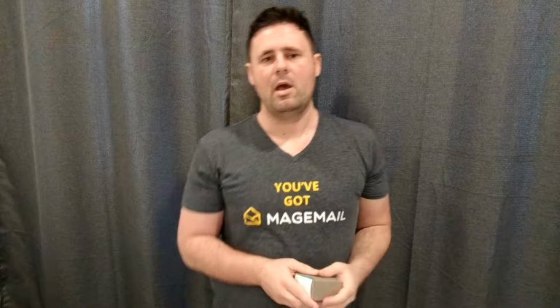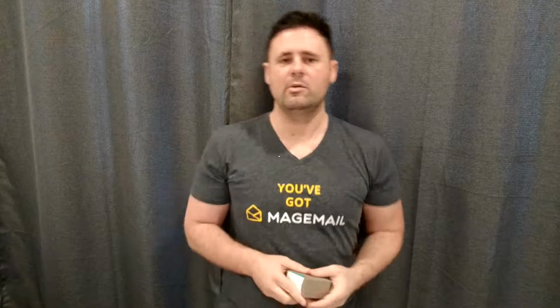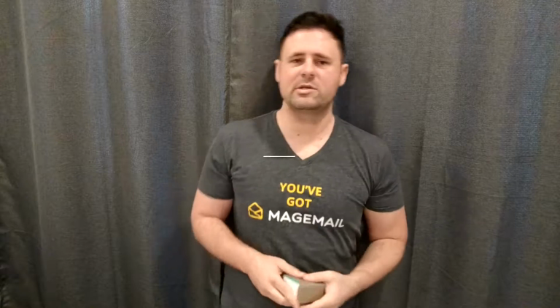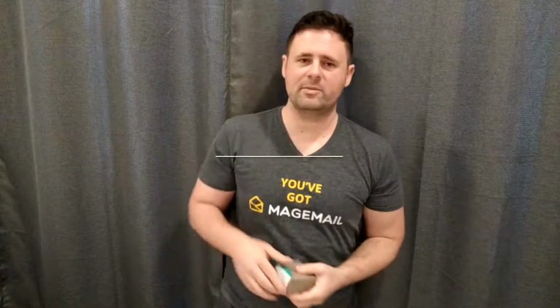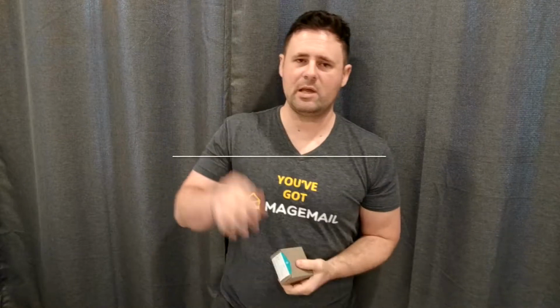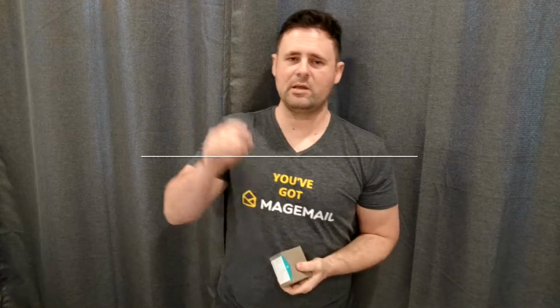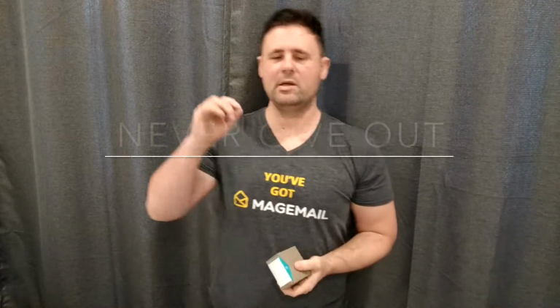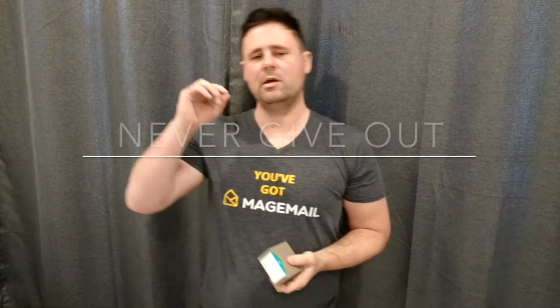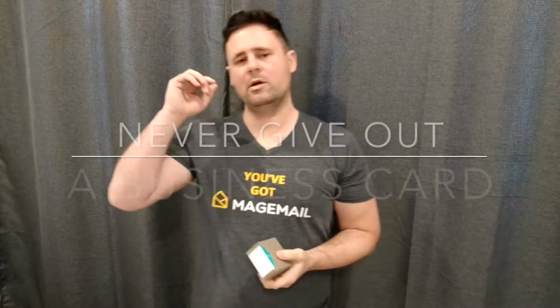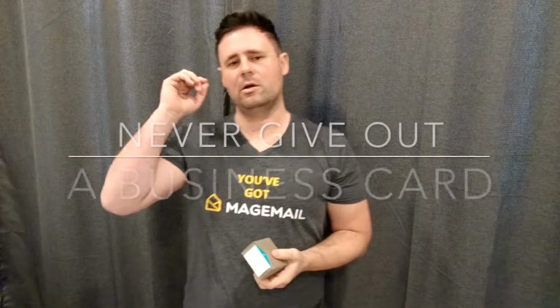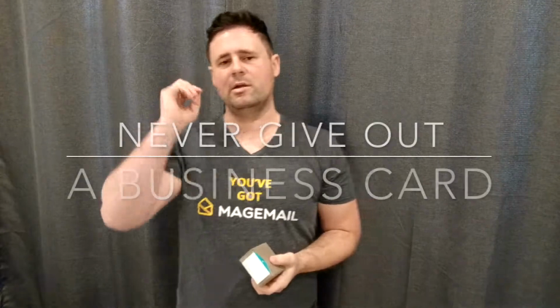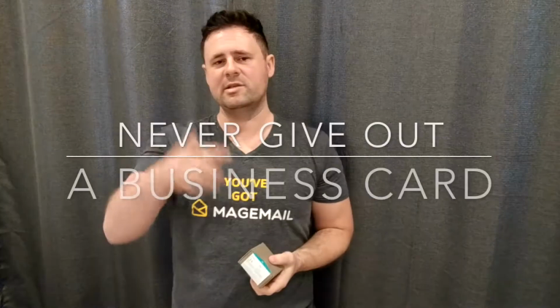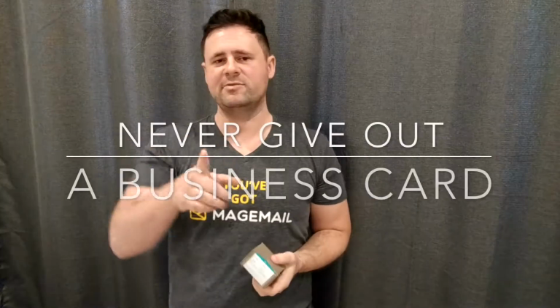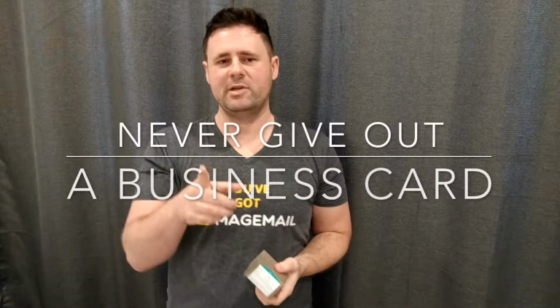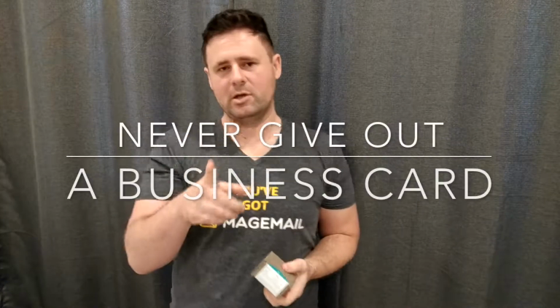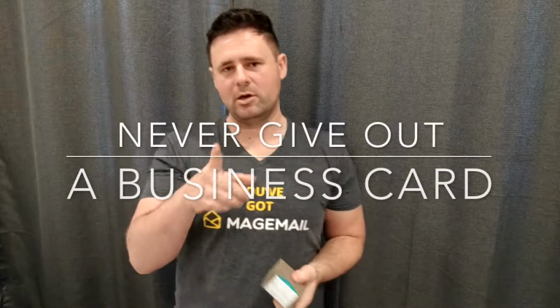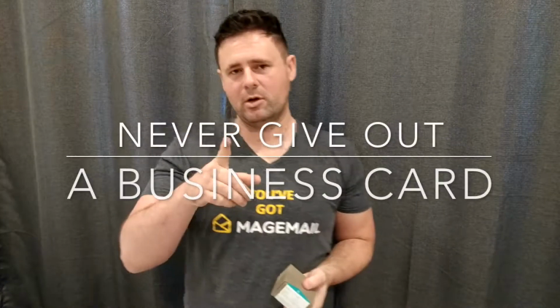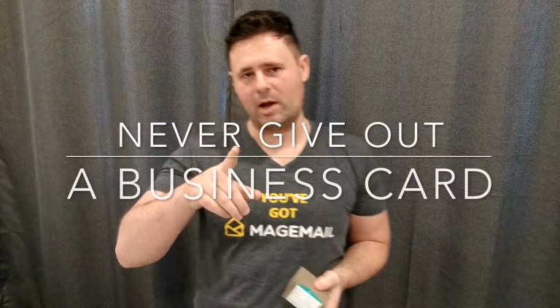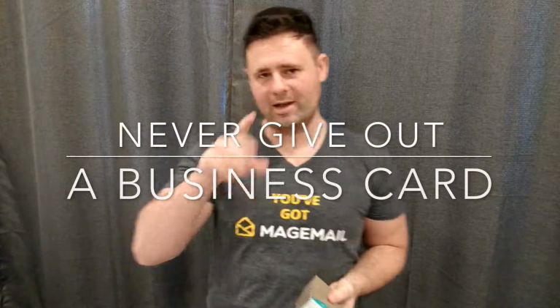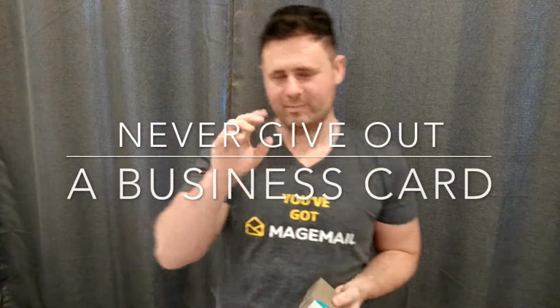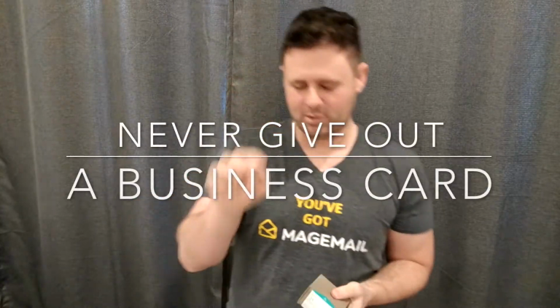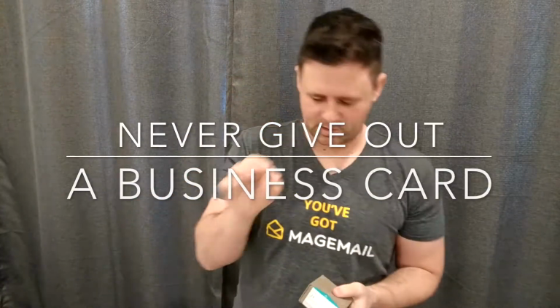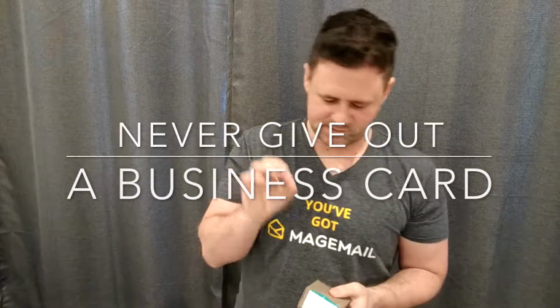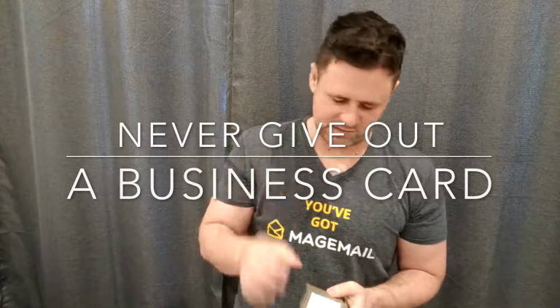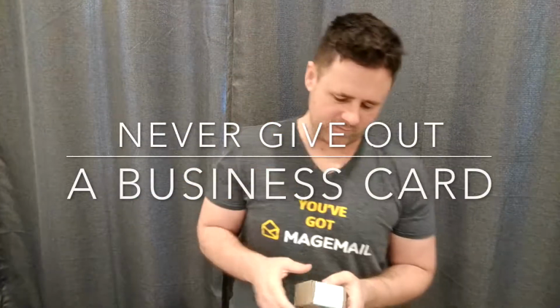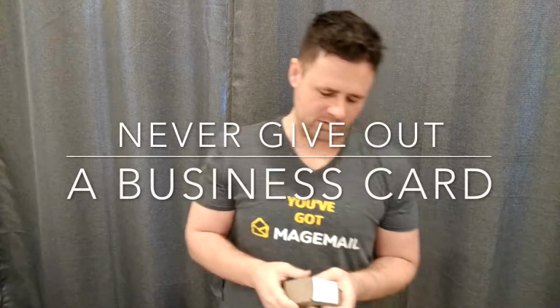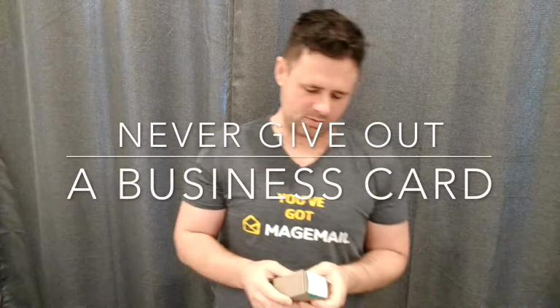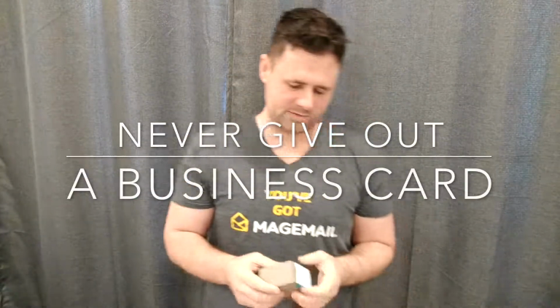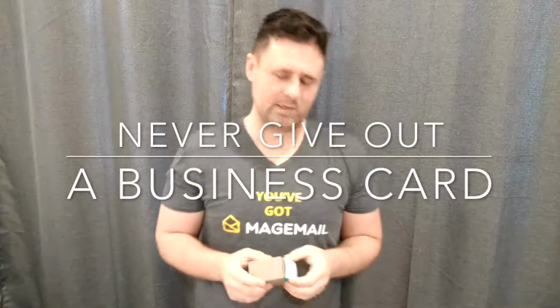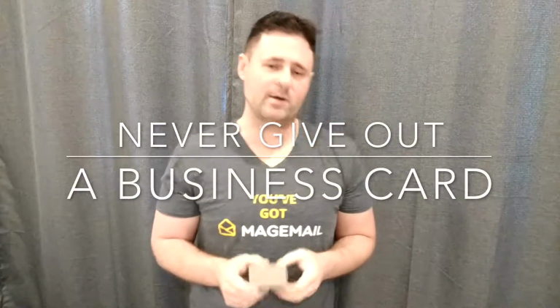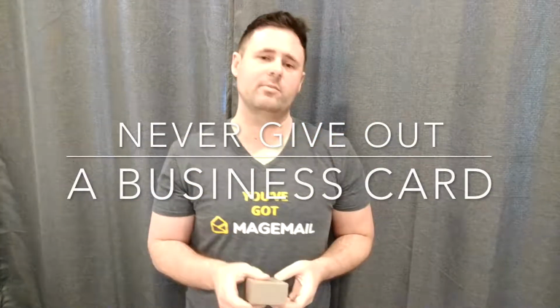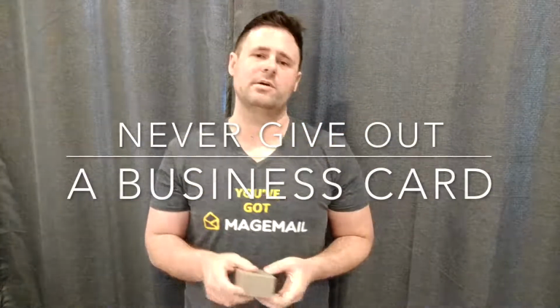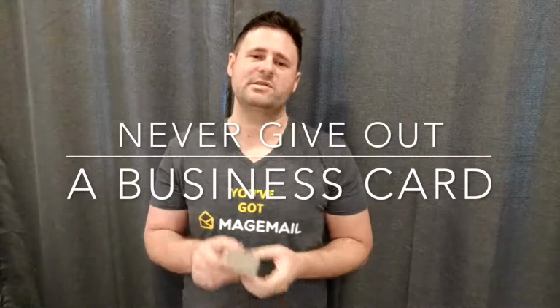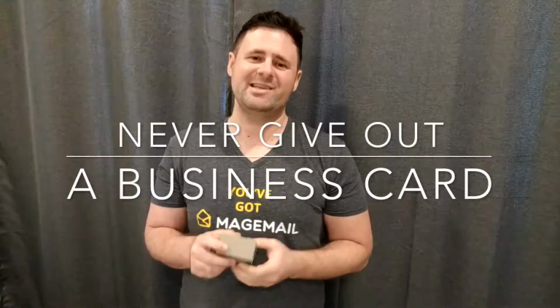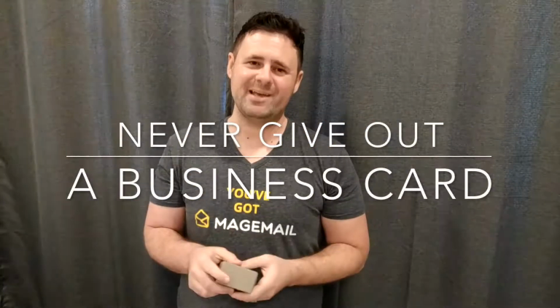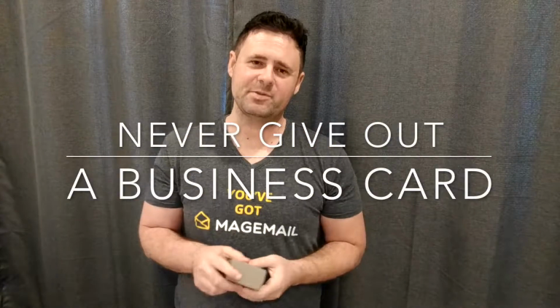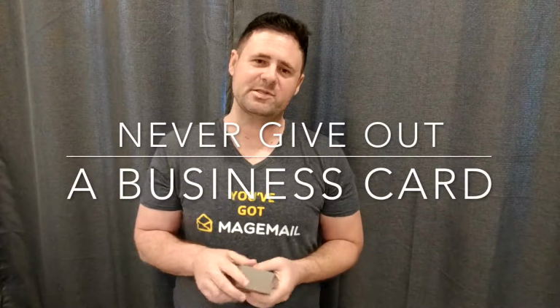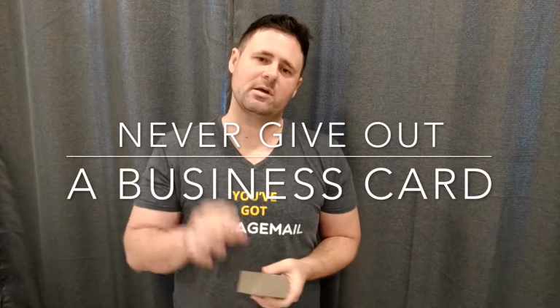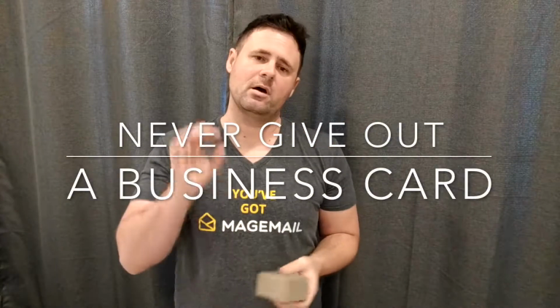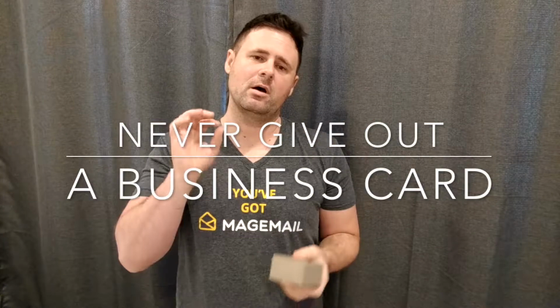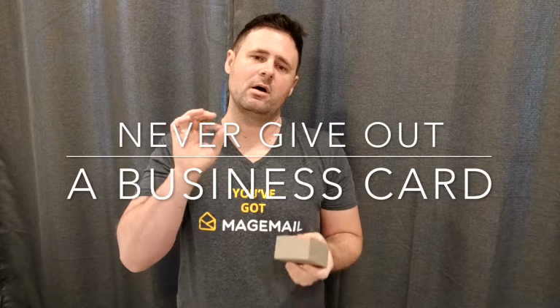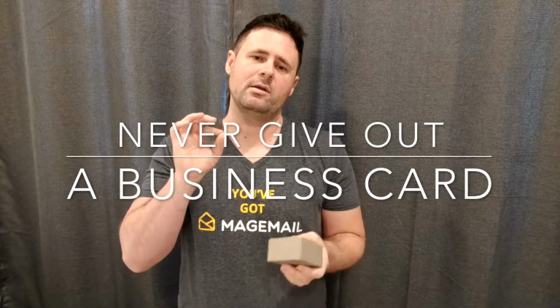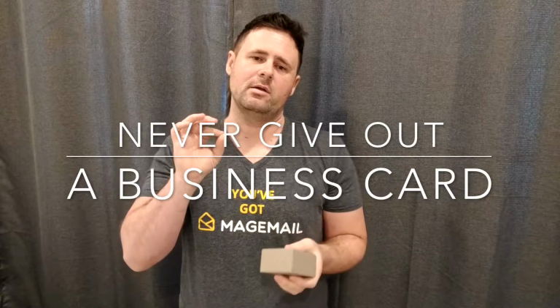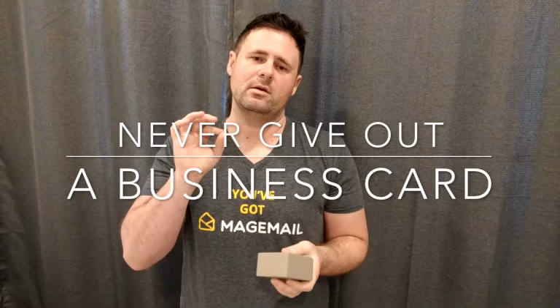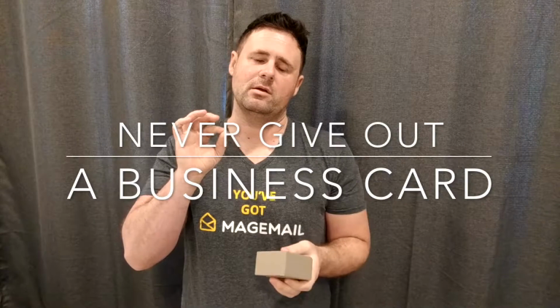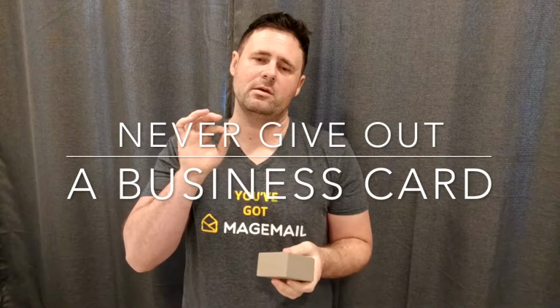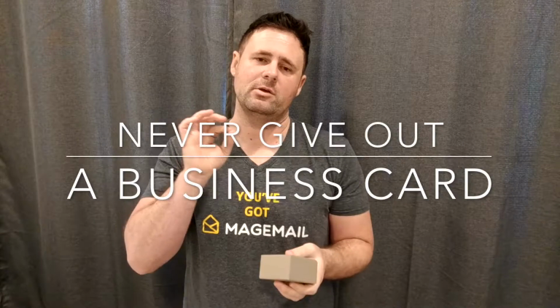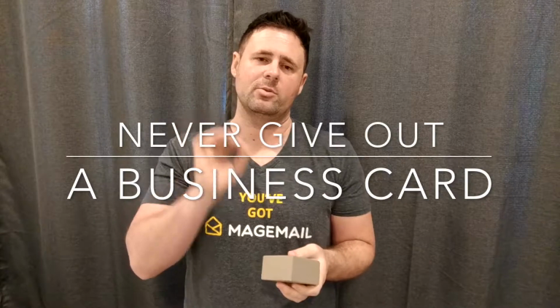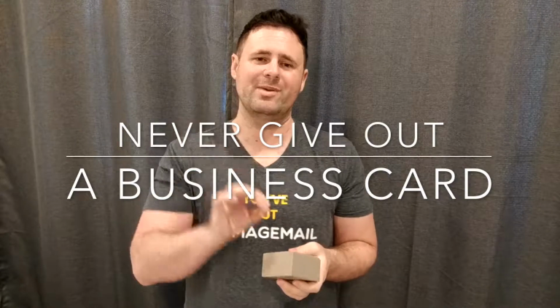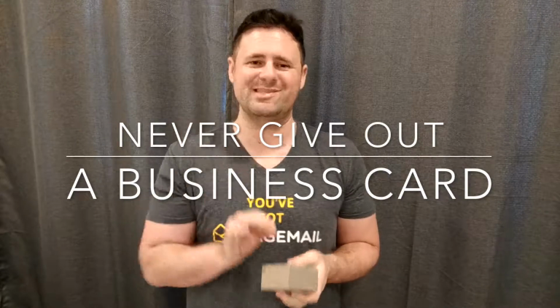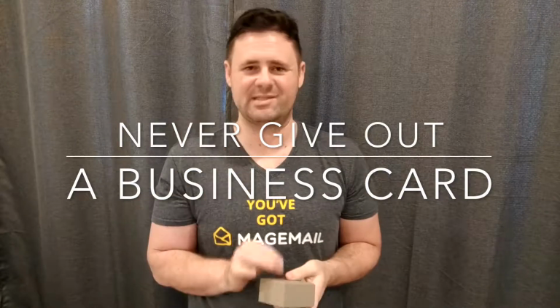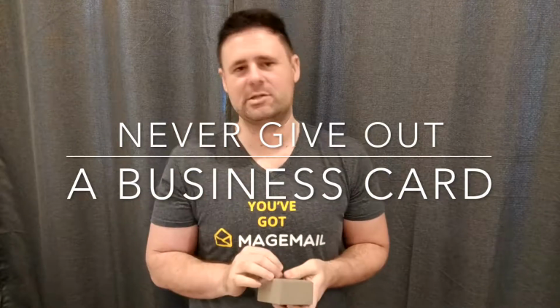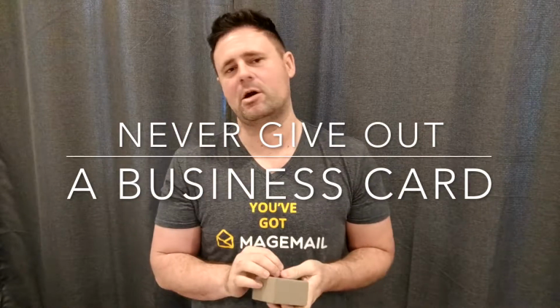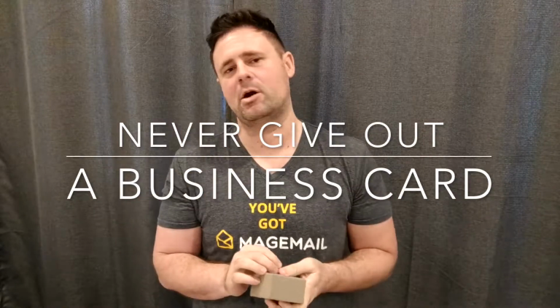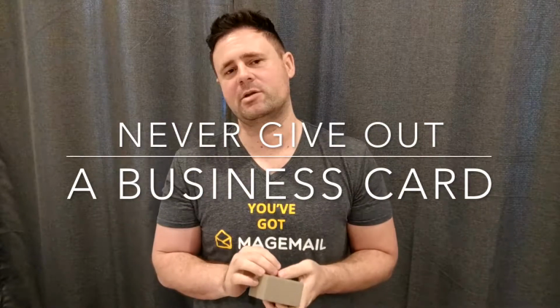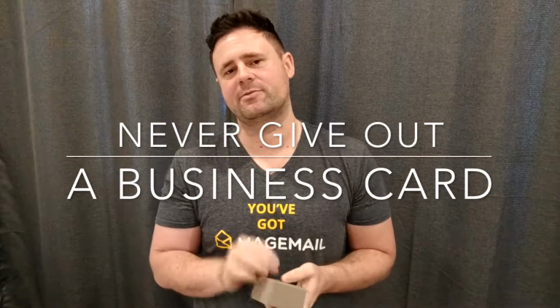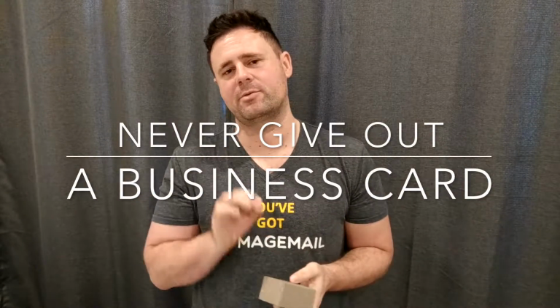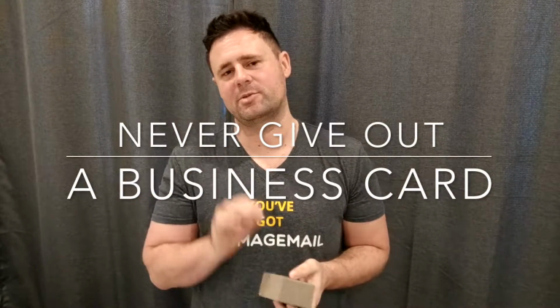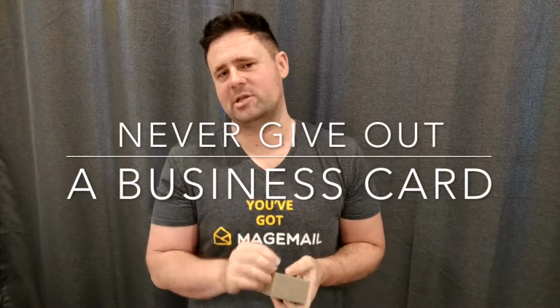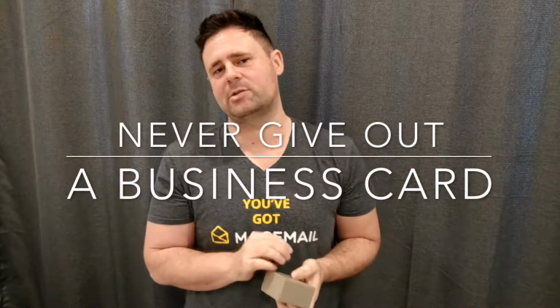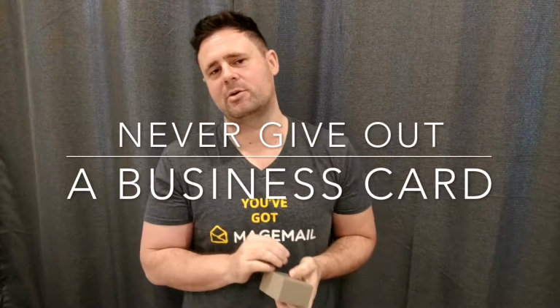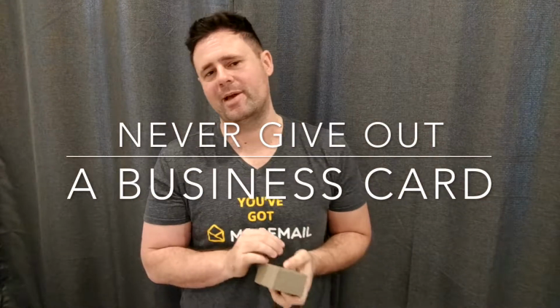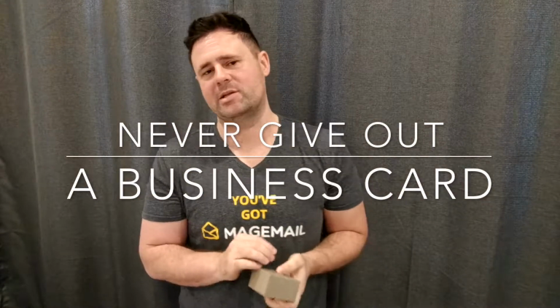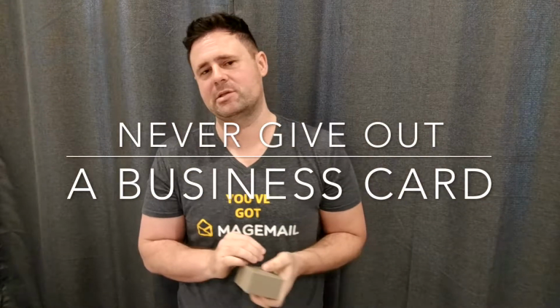Hey, what's up? Kaelin here. In this video, I am going to give you some tips on your business cards for Magento Imagine.